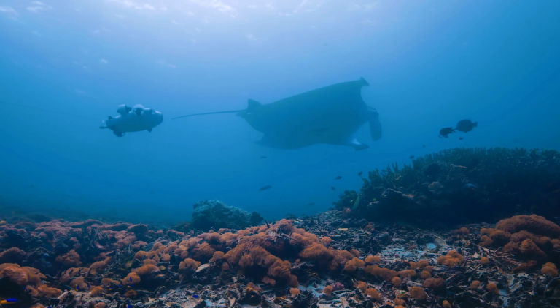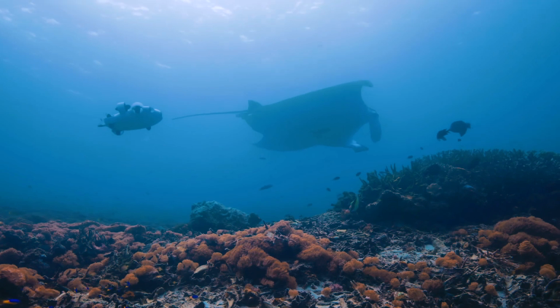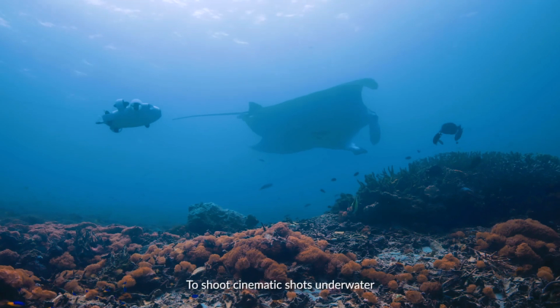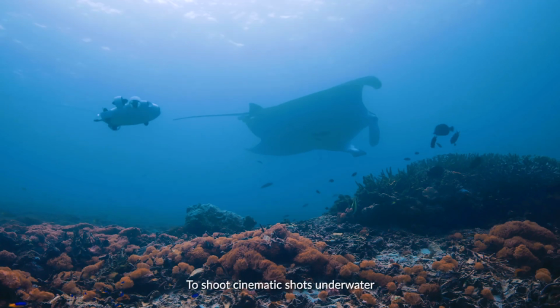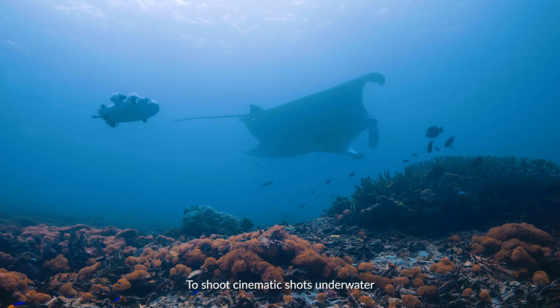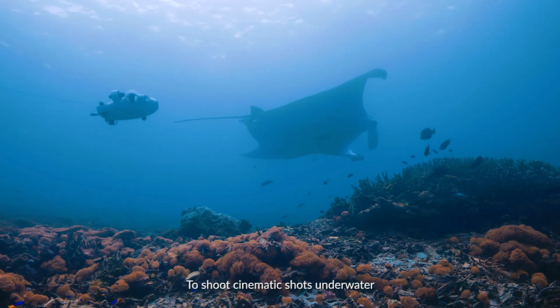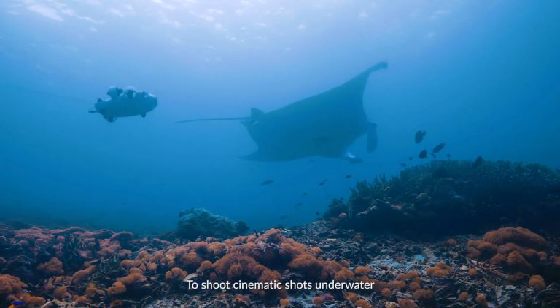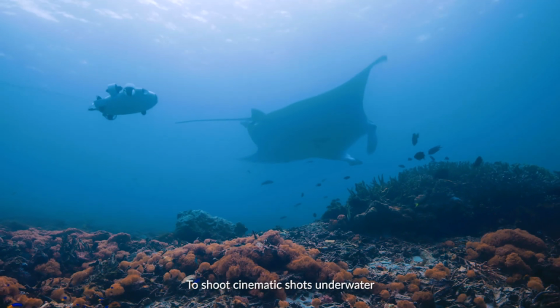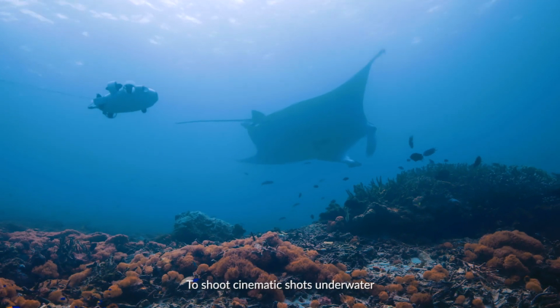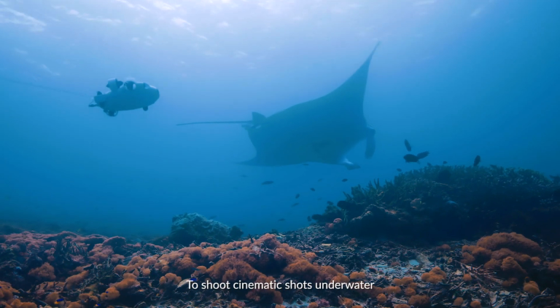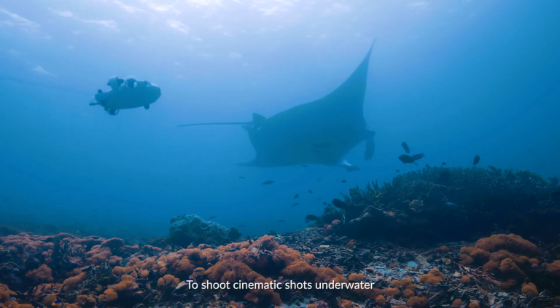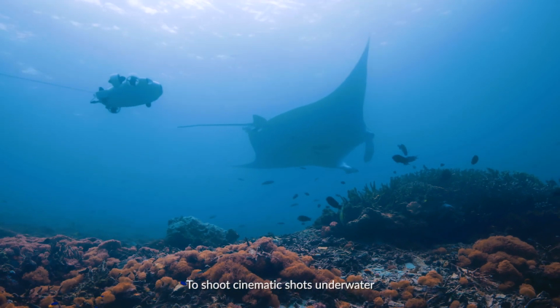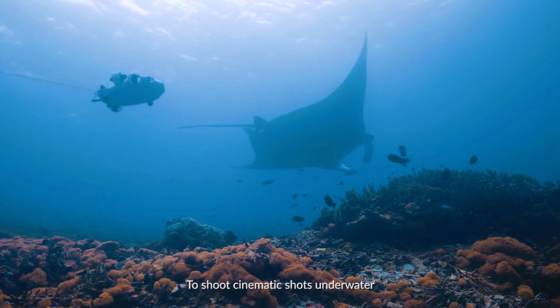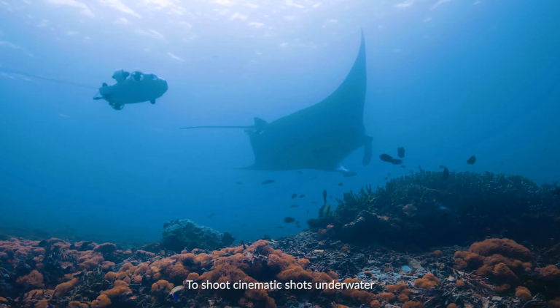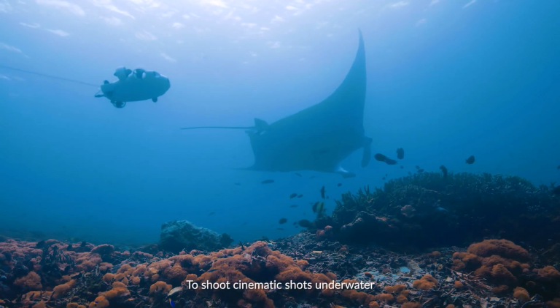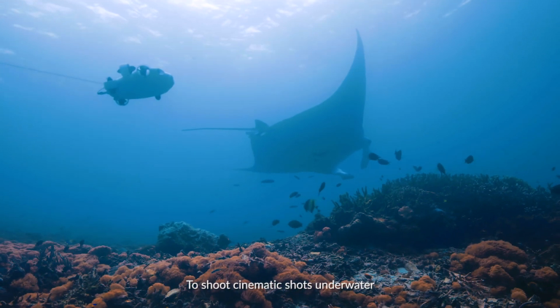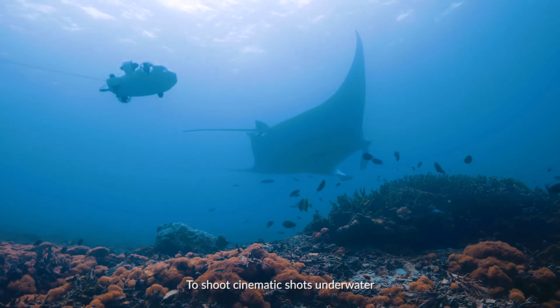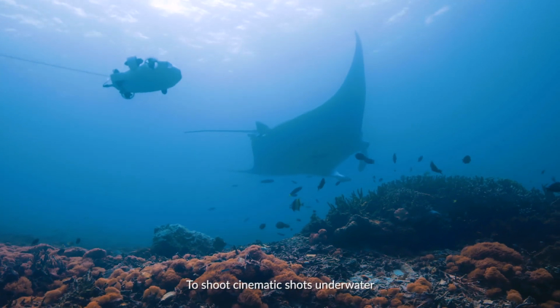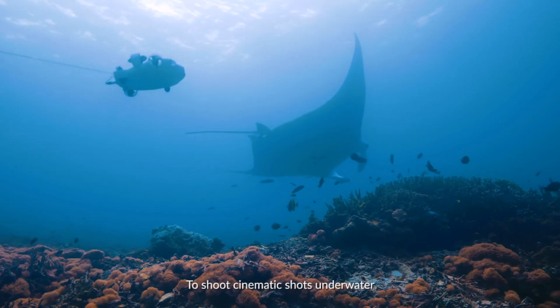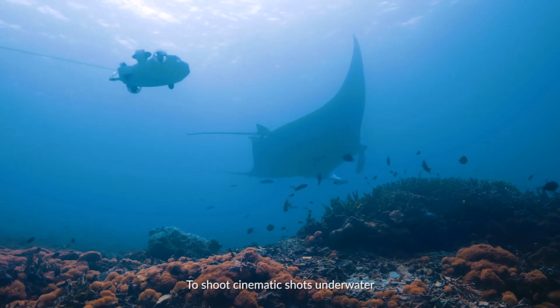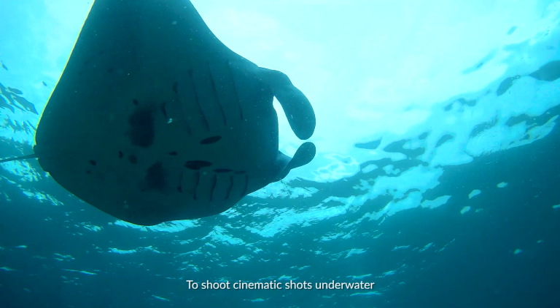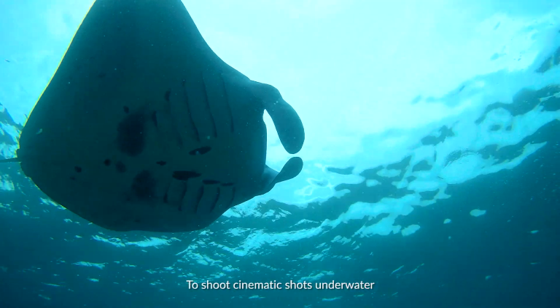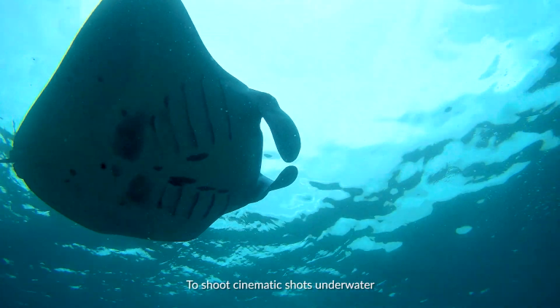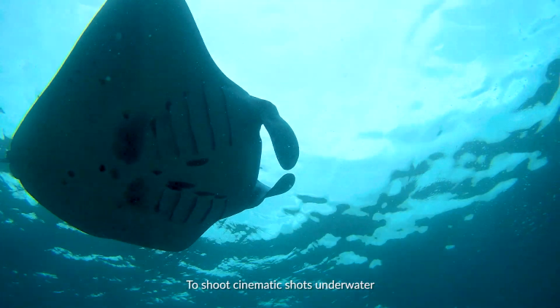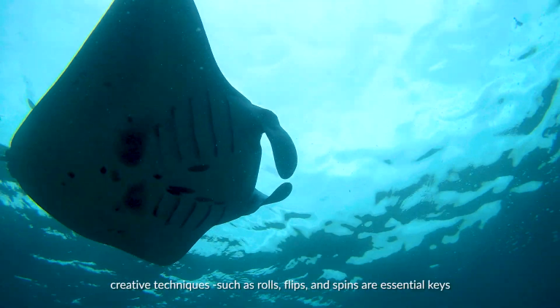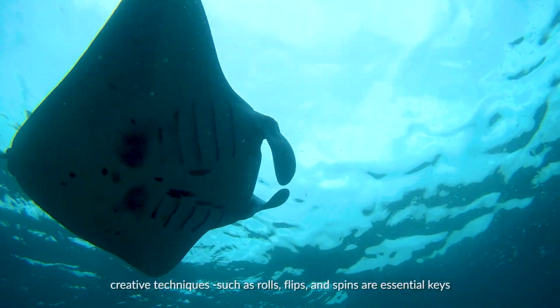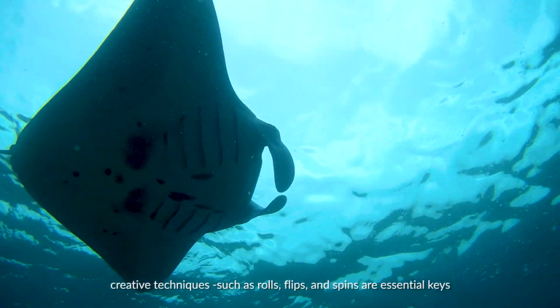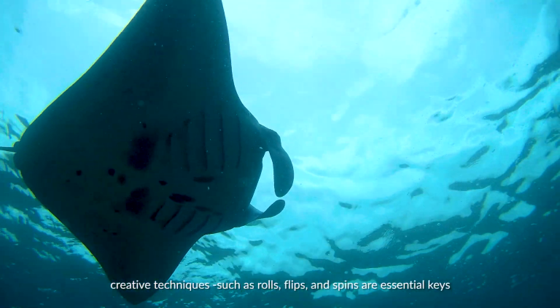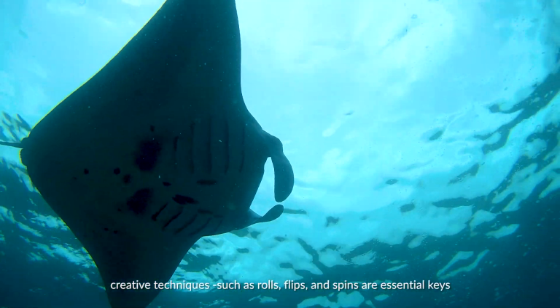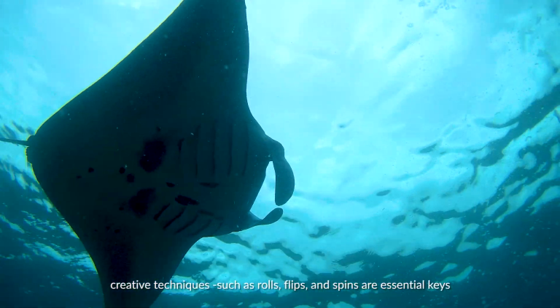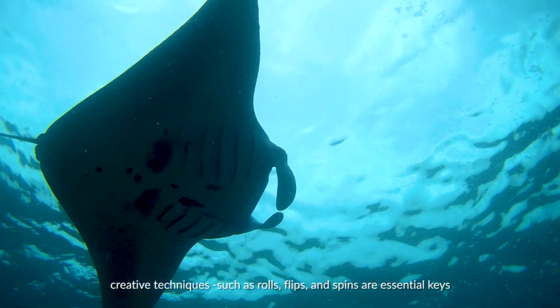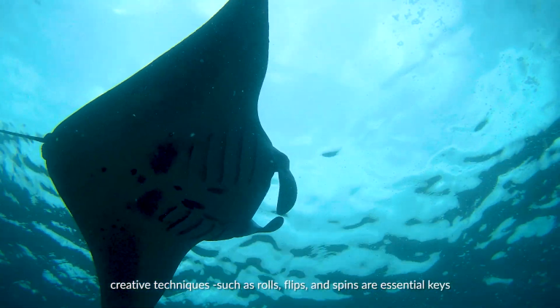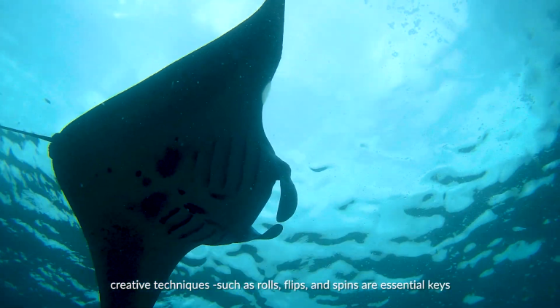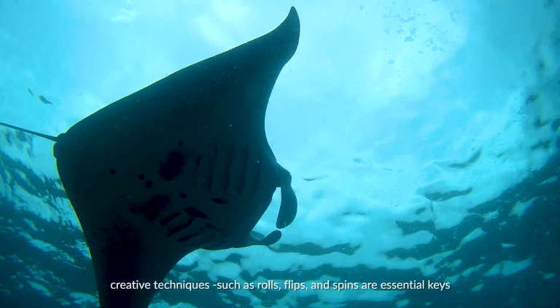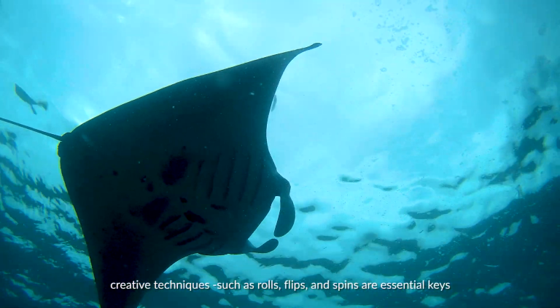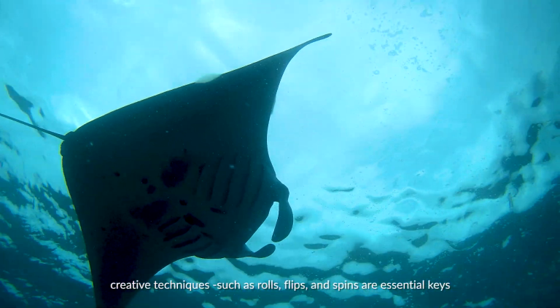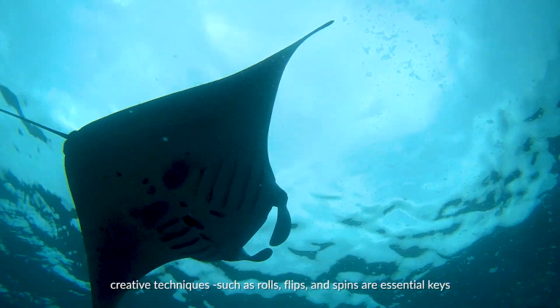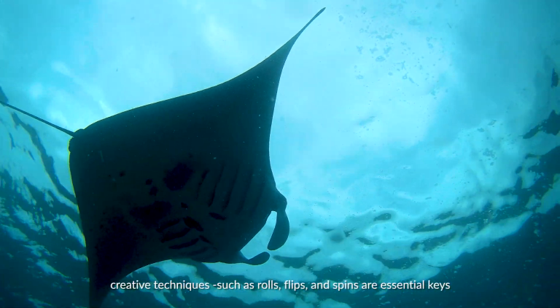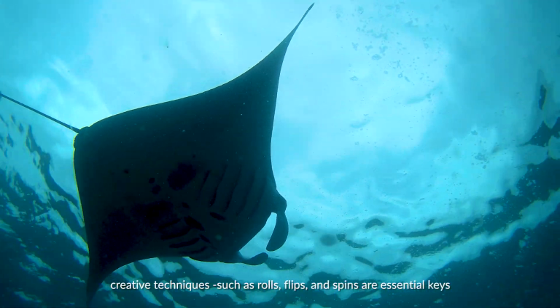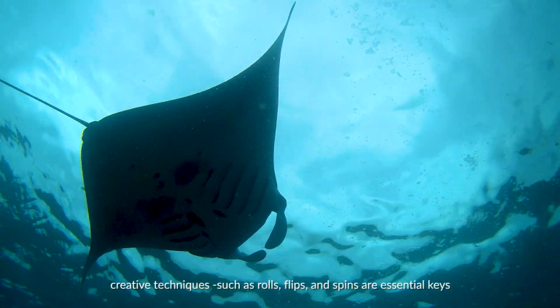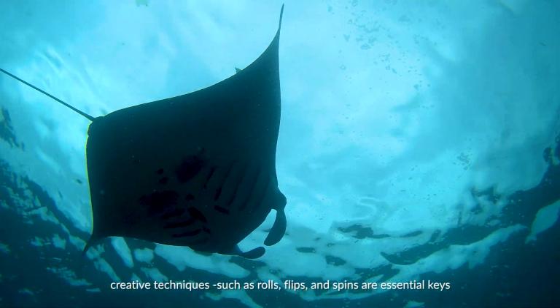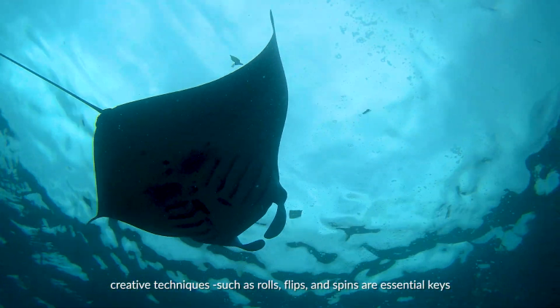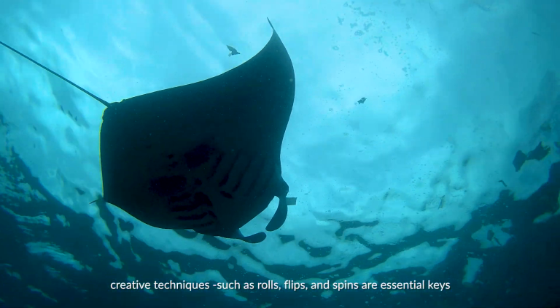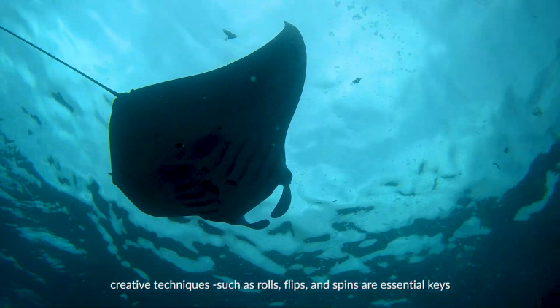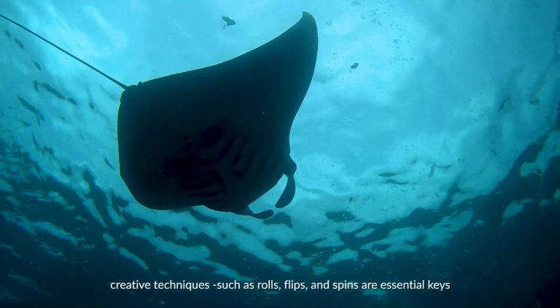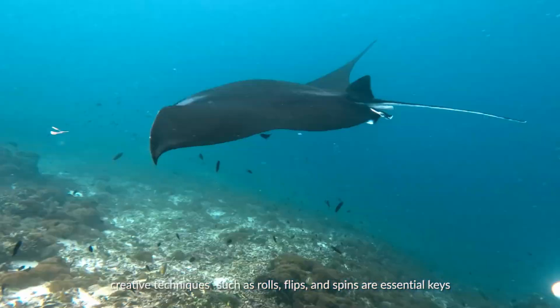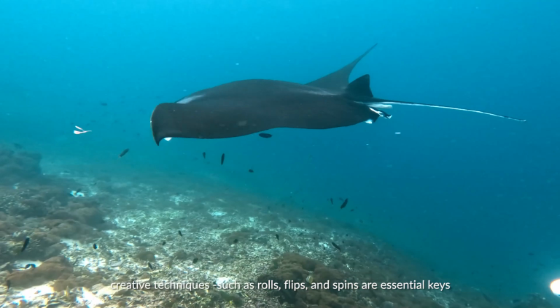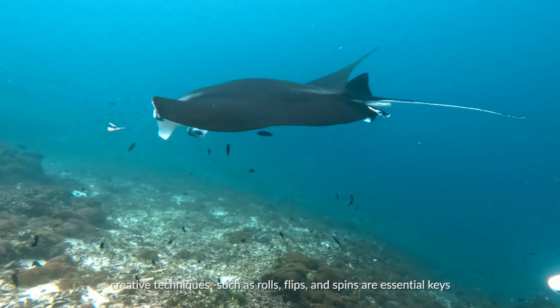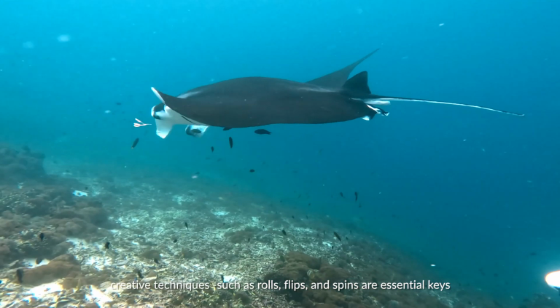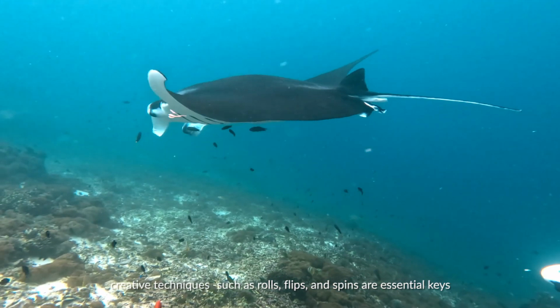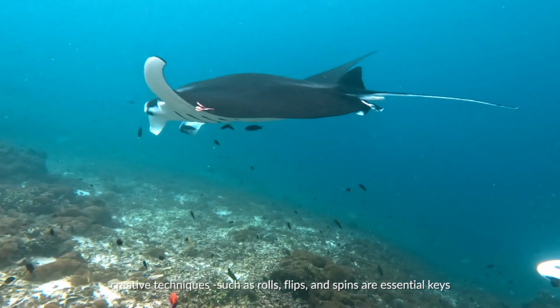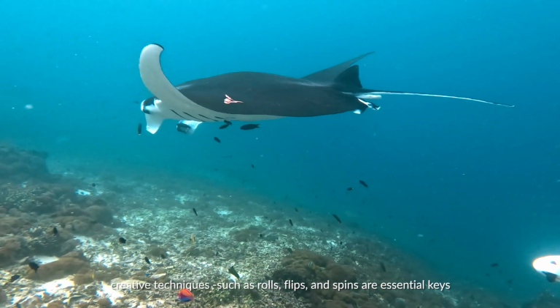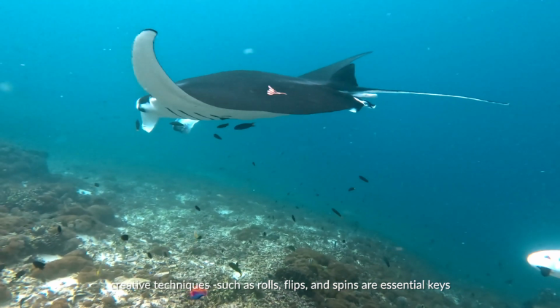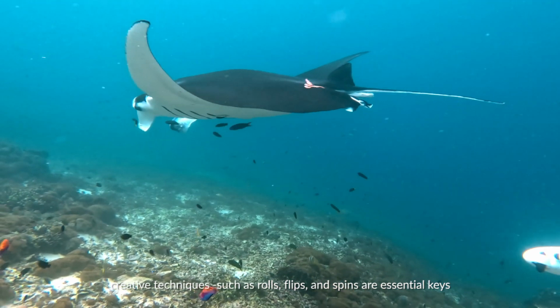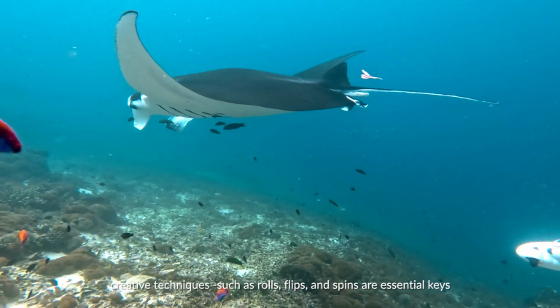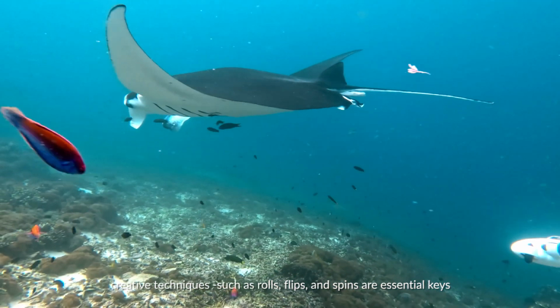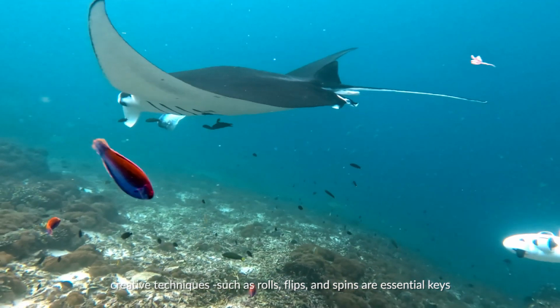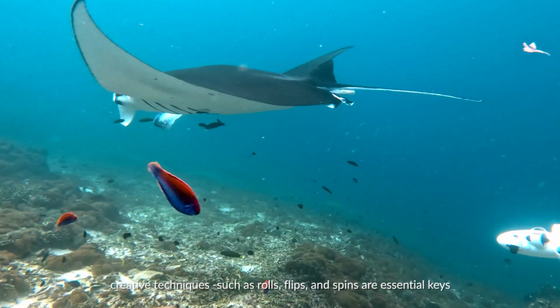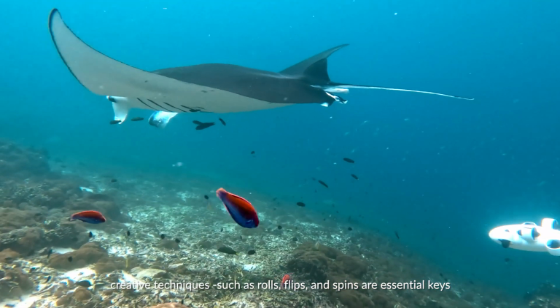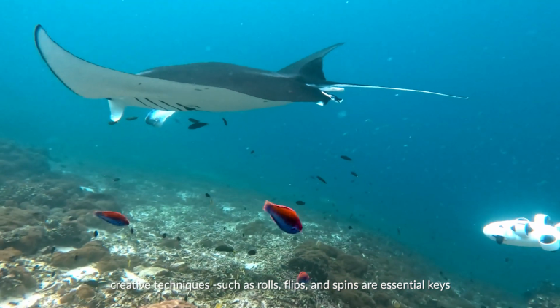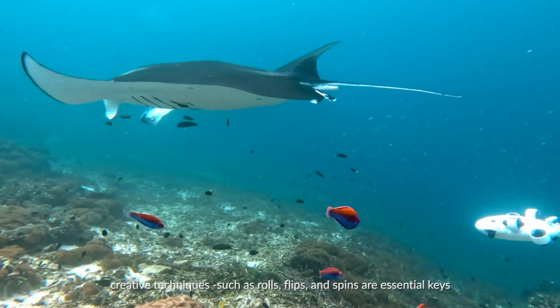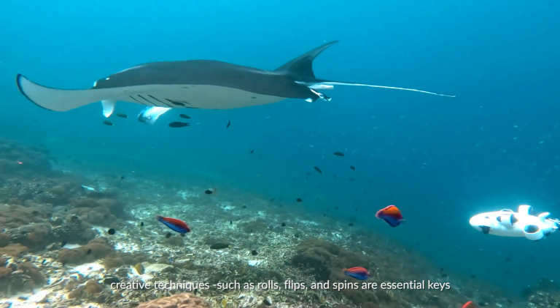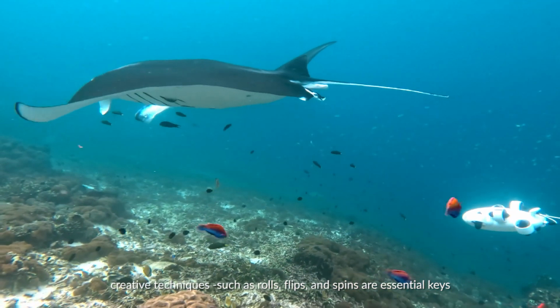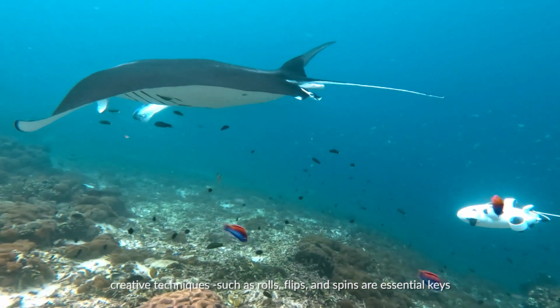To shoot cinematic shots underwater, creative techniques such as rolls, flips, and spins are essential keys.